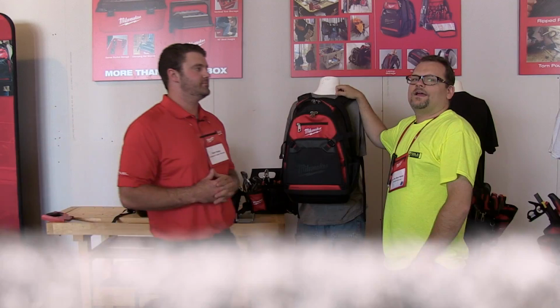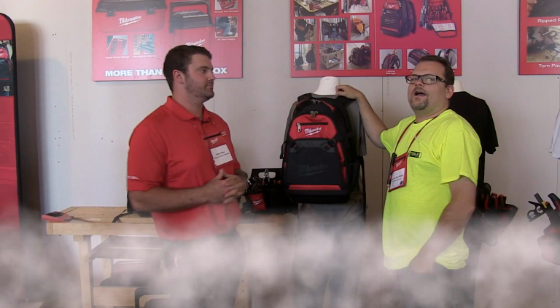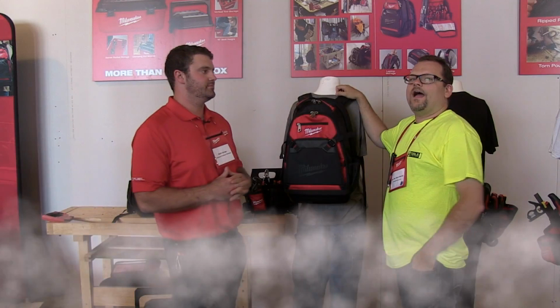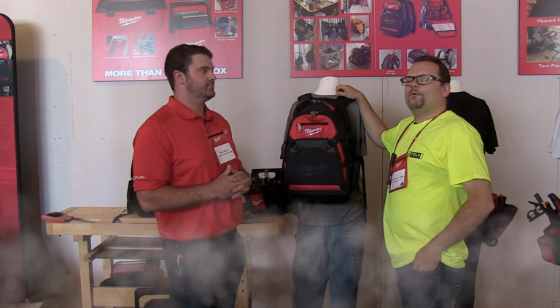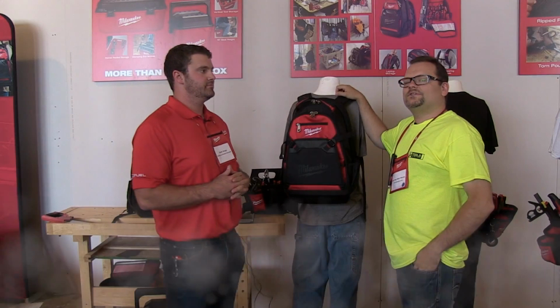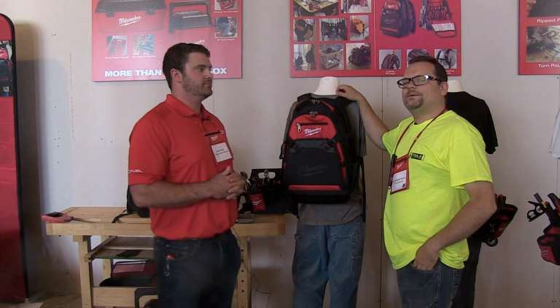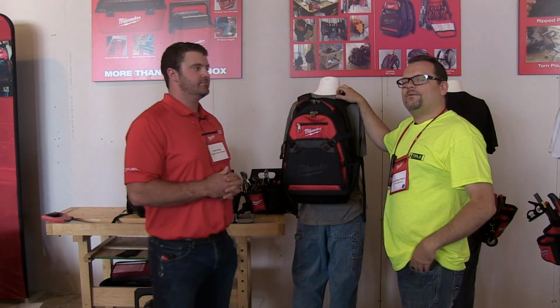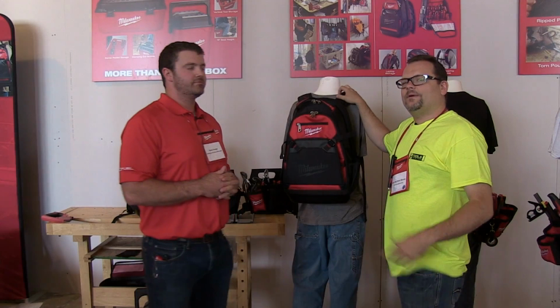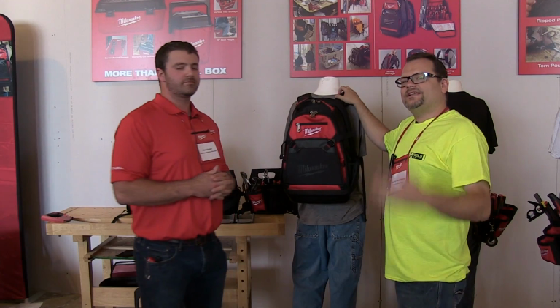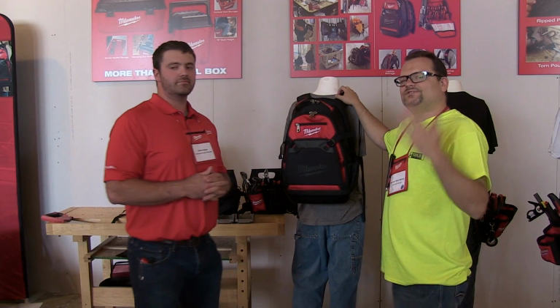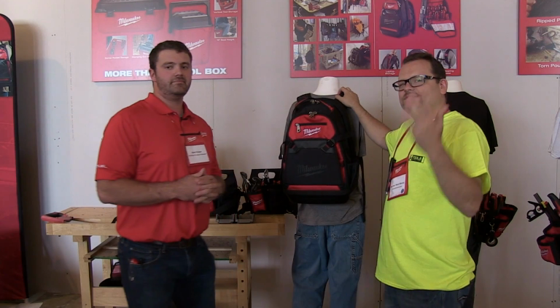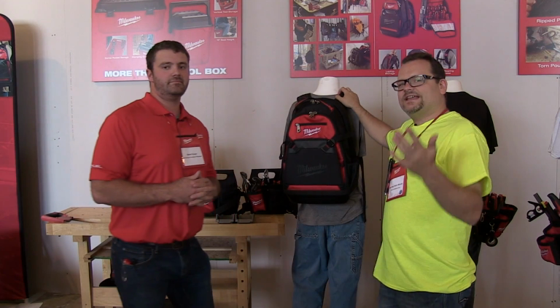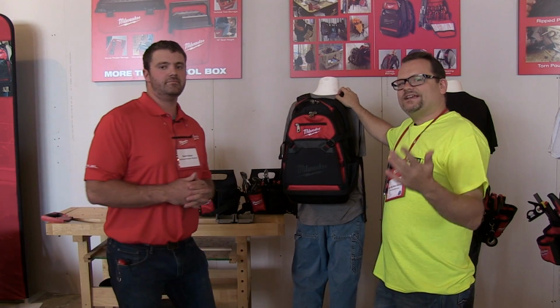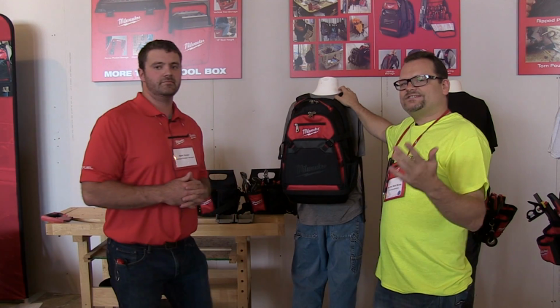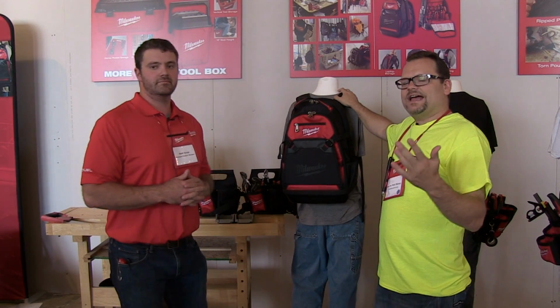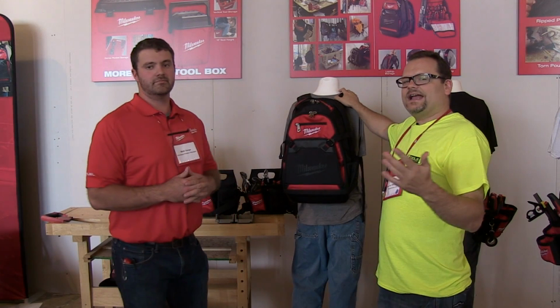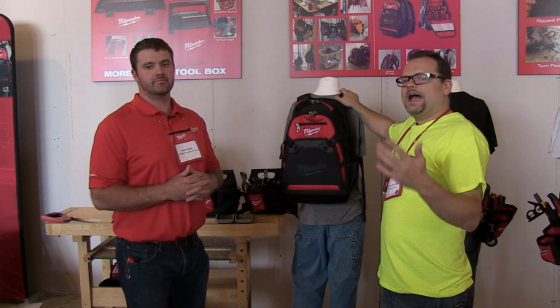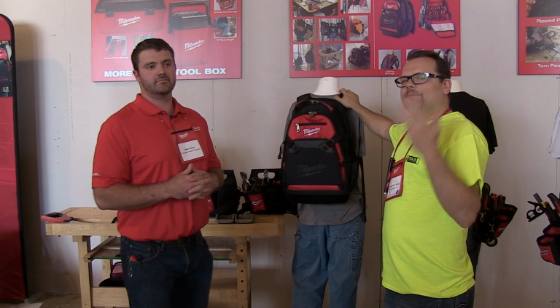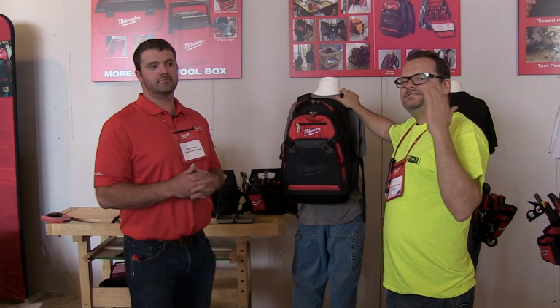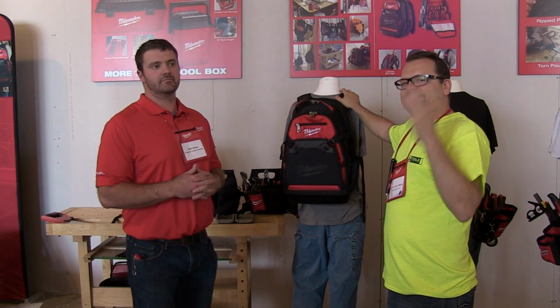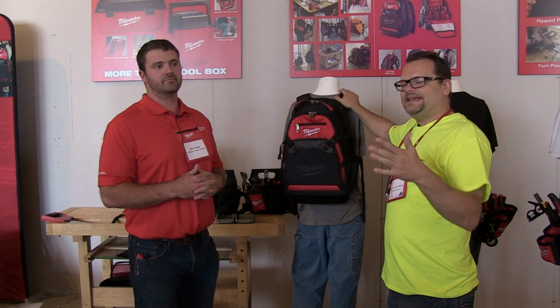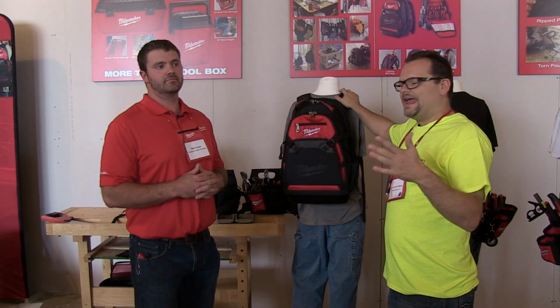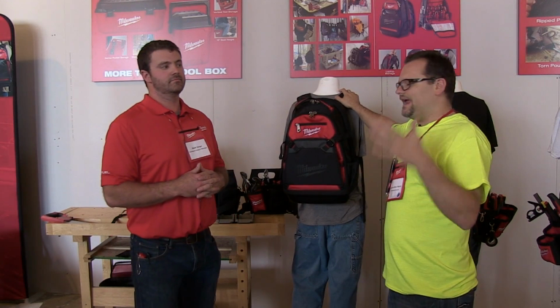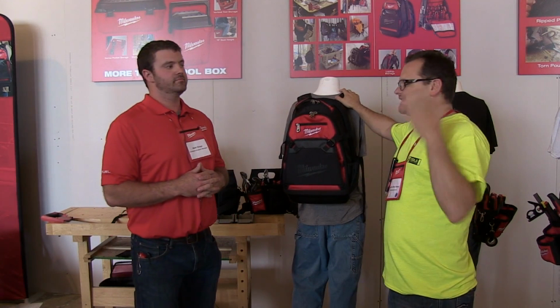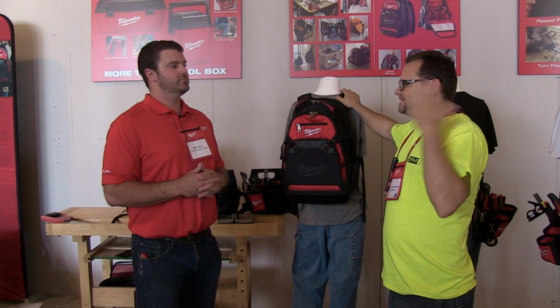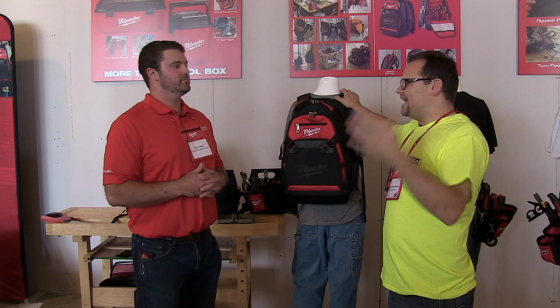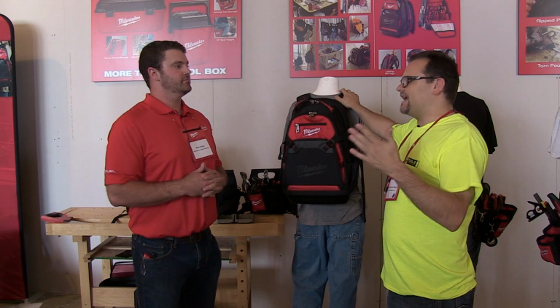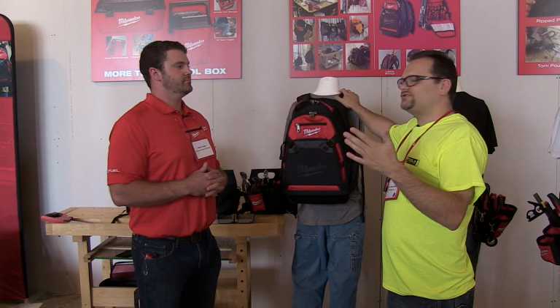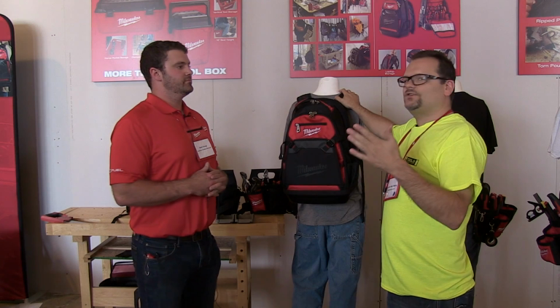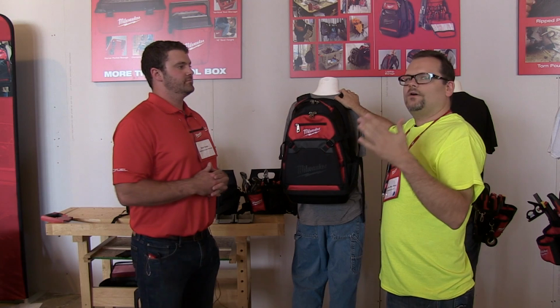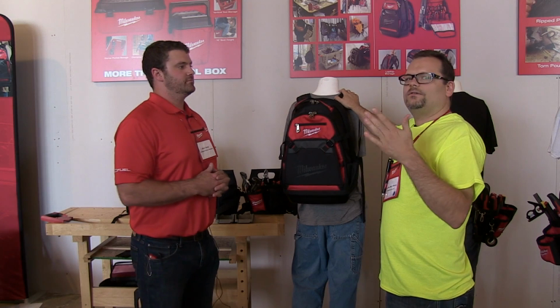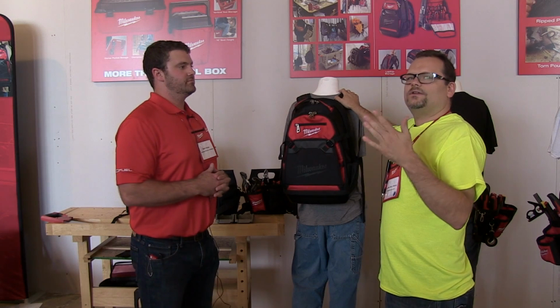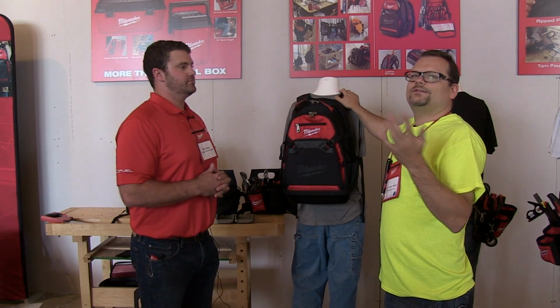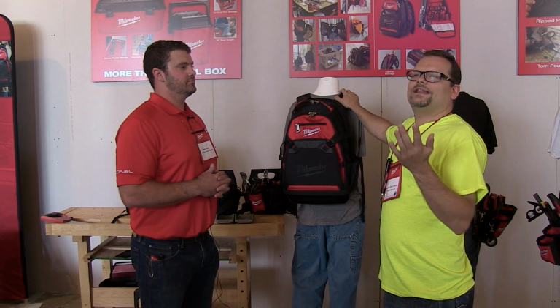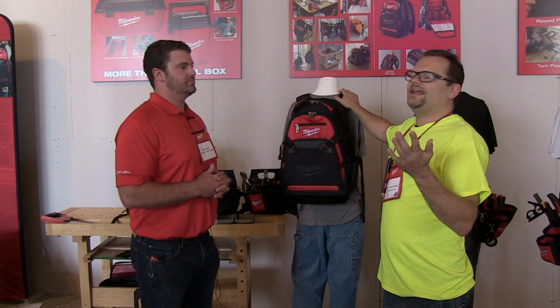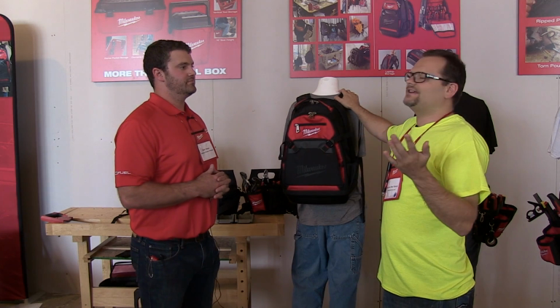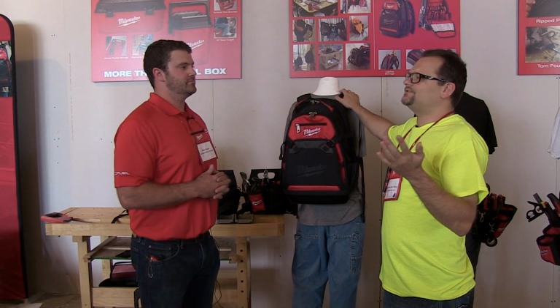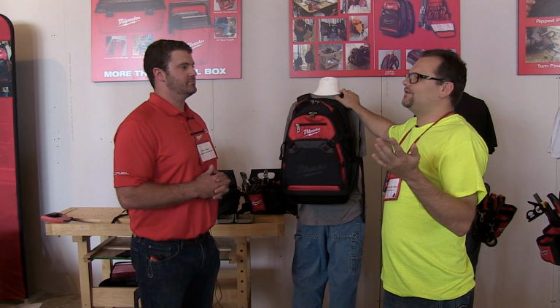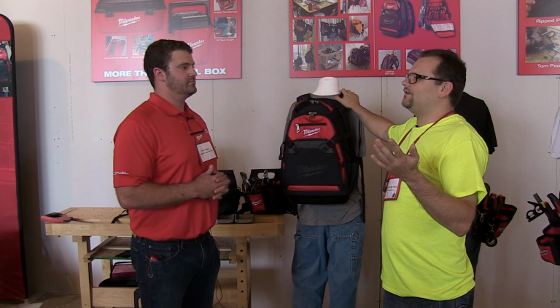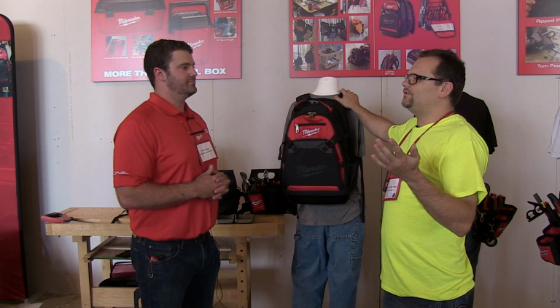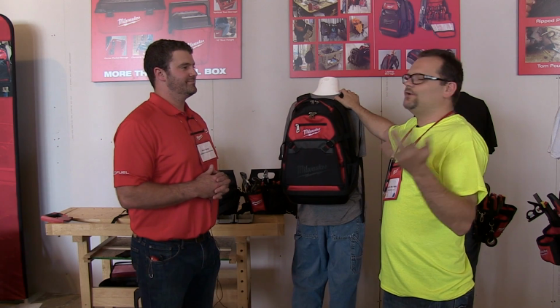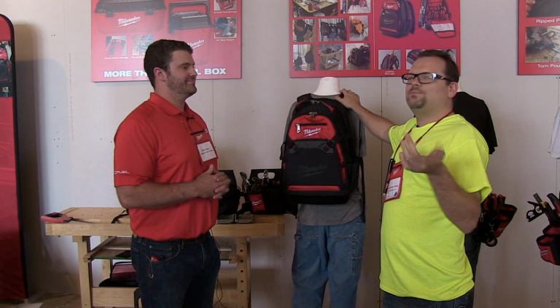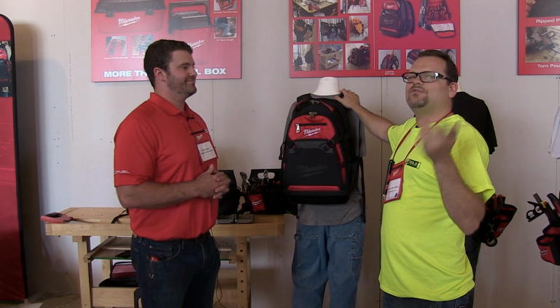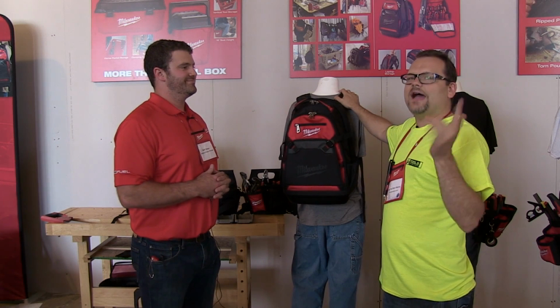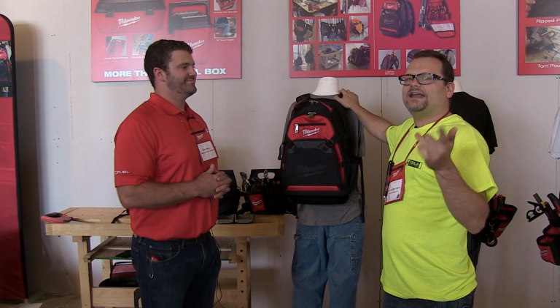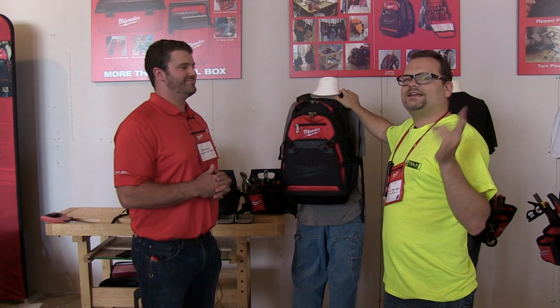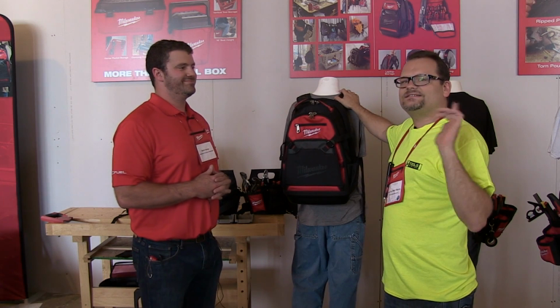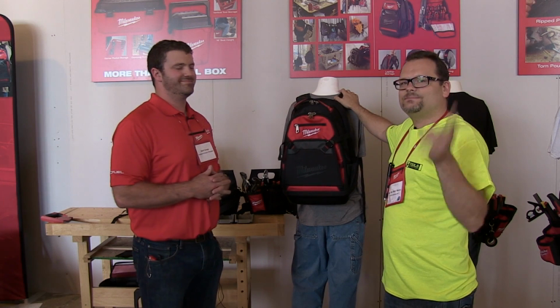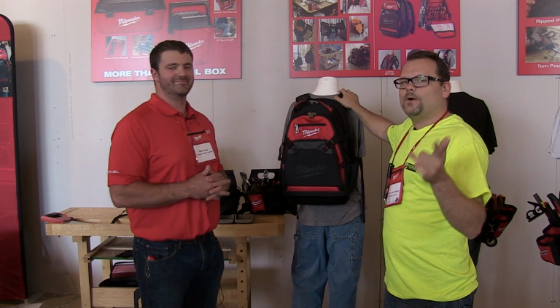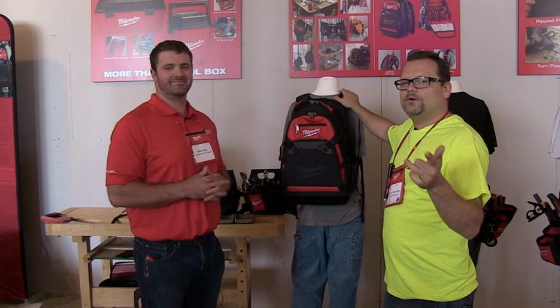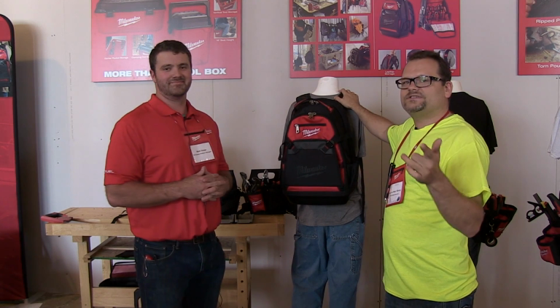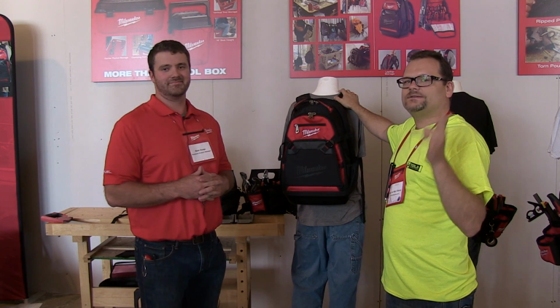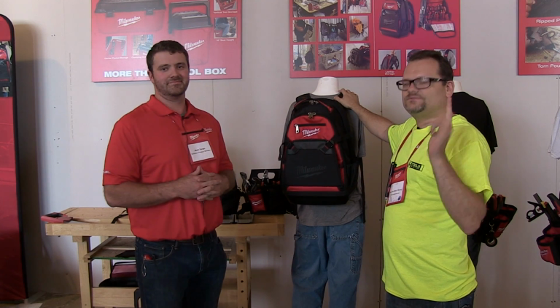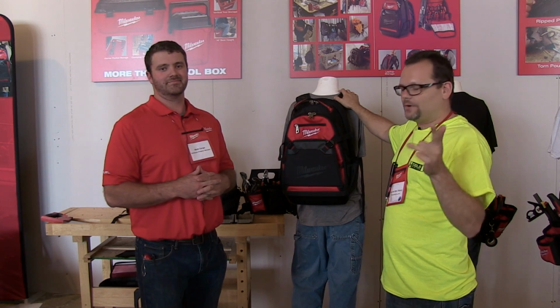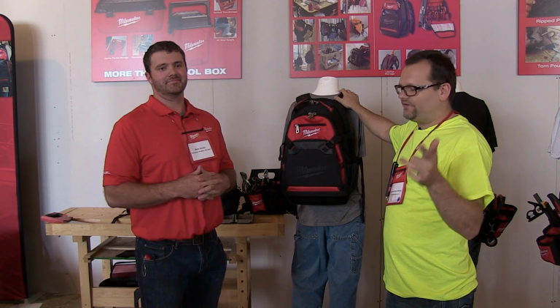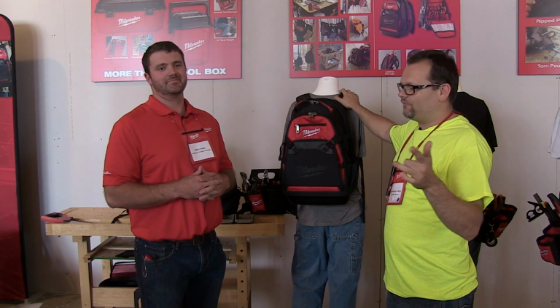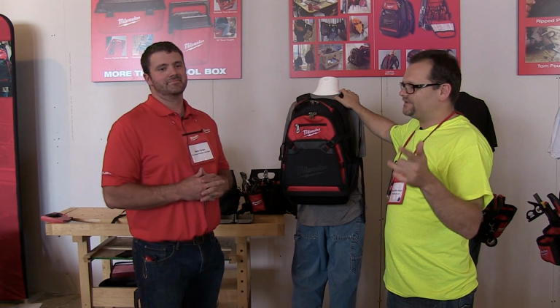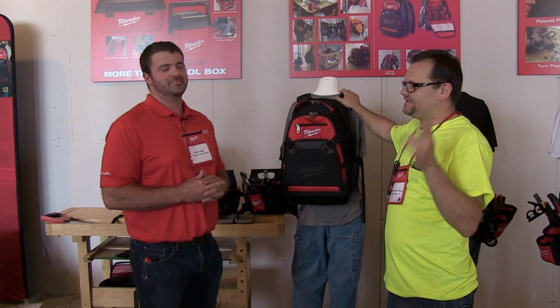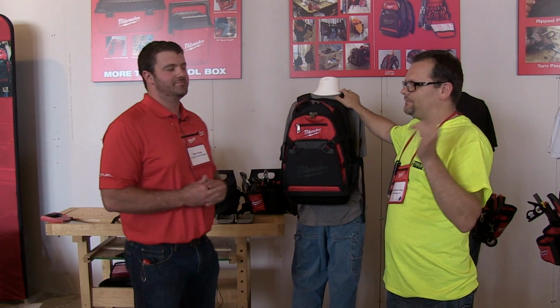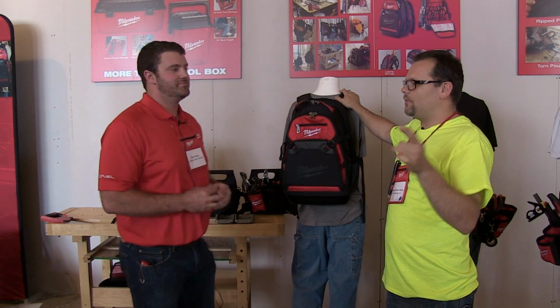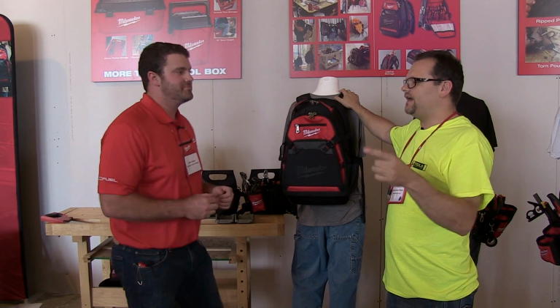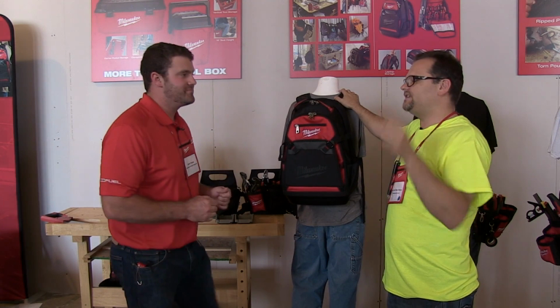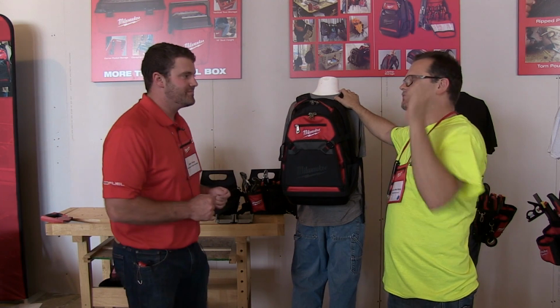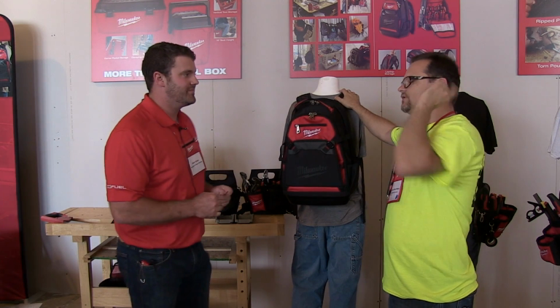Alright, what's up everybody? ToolsInAction.com. Today at the New Product Symposium 2014 Milwaukee Tools.